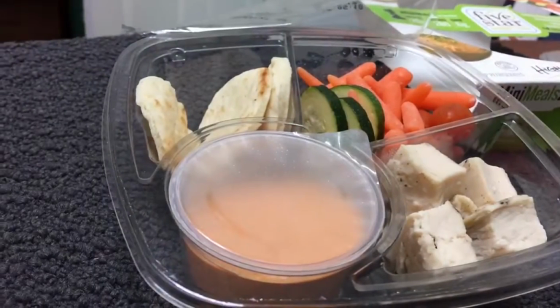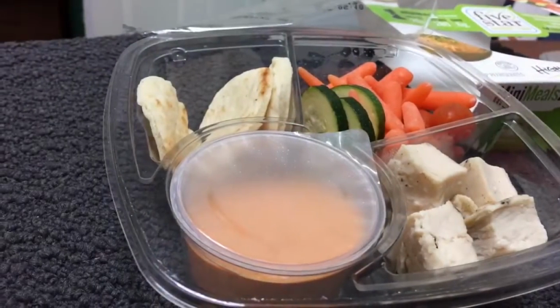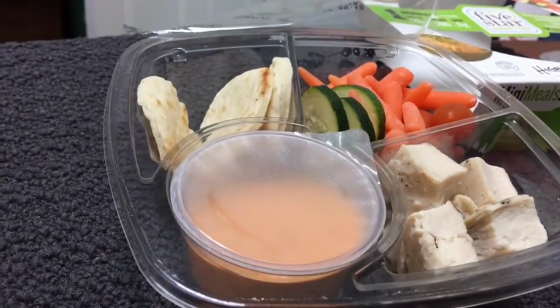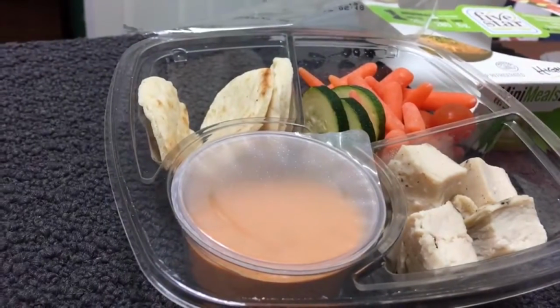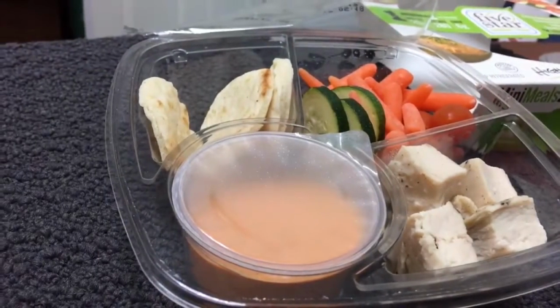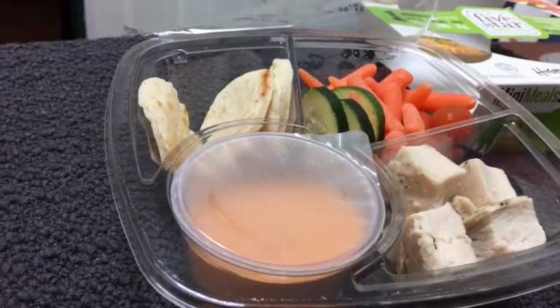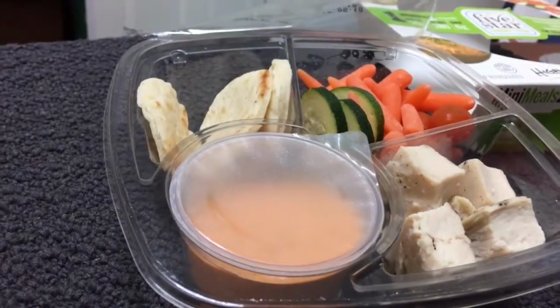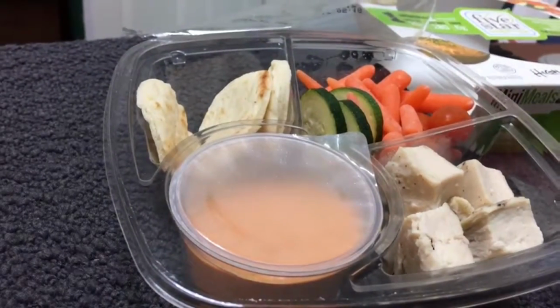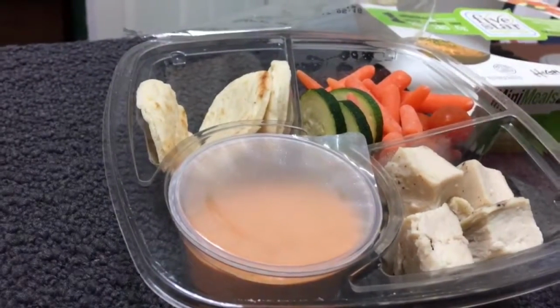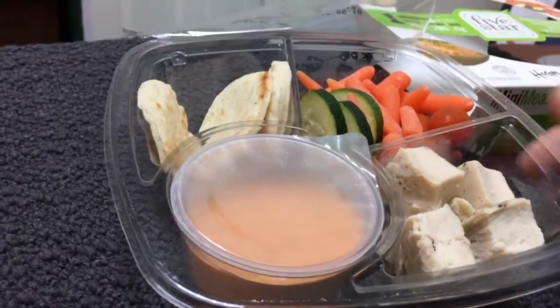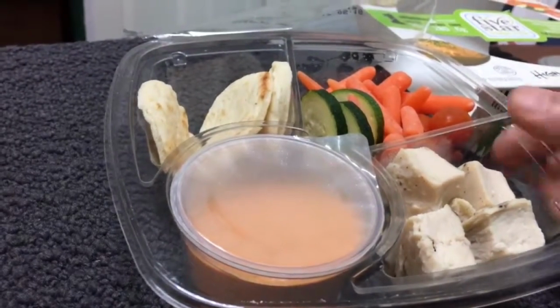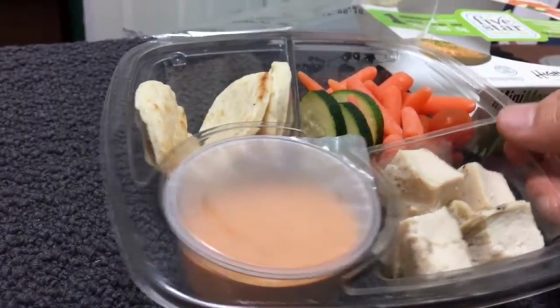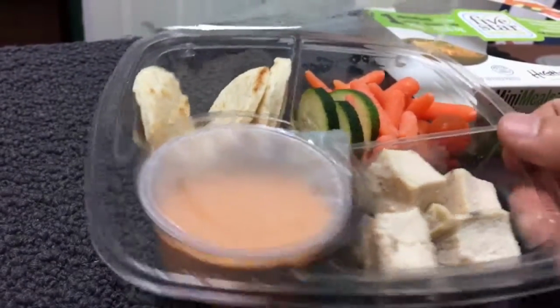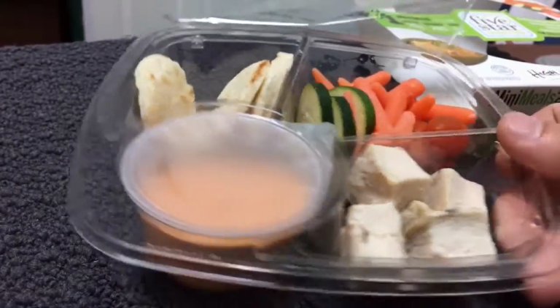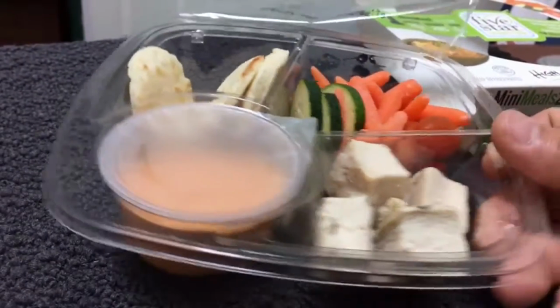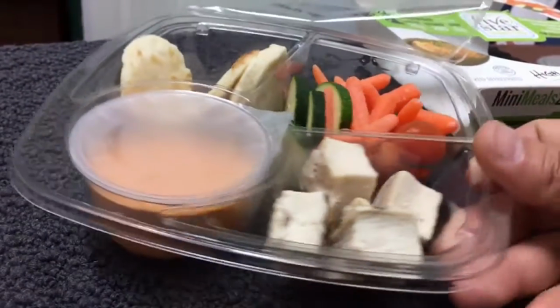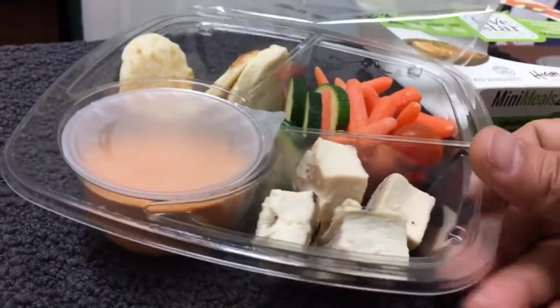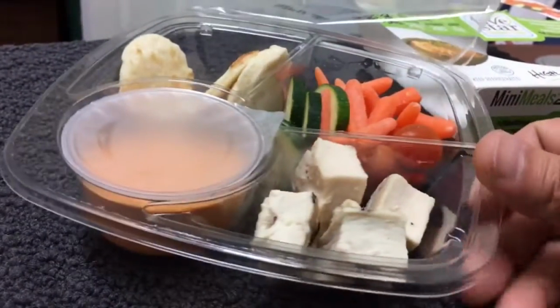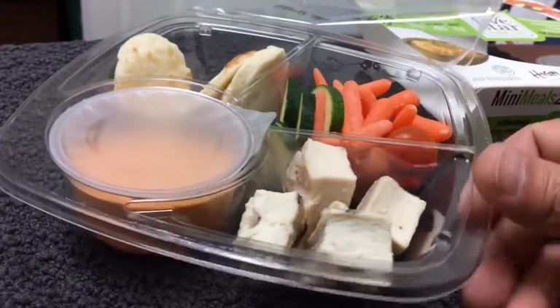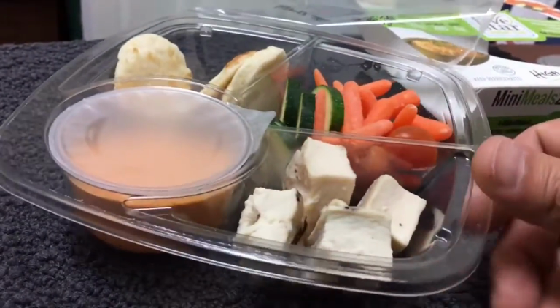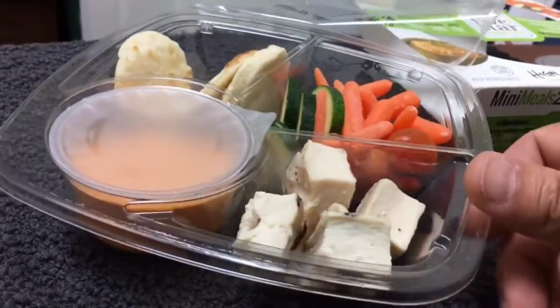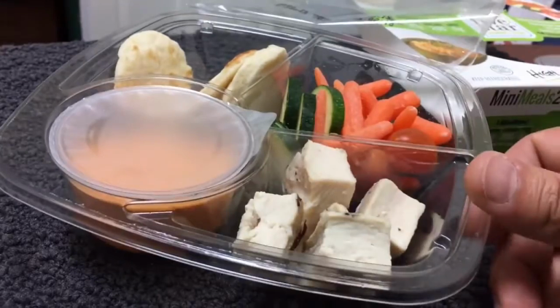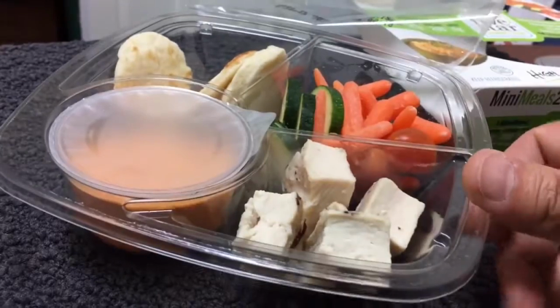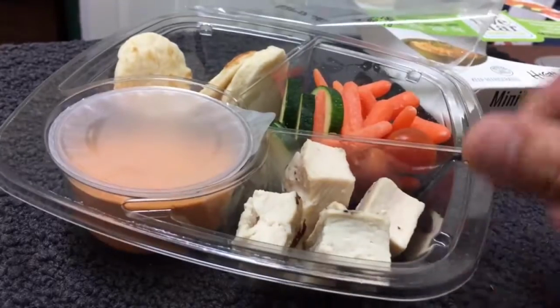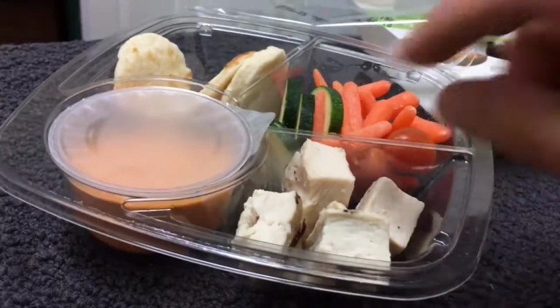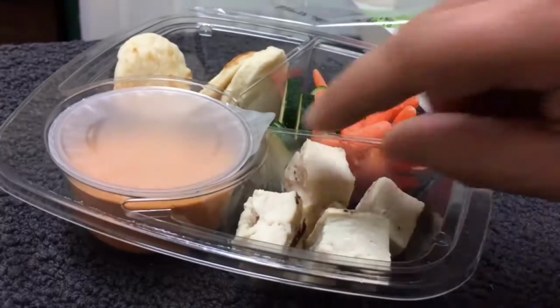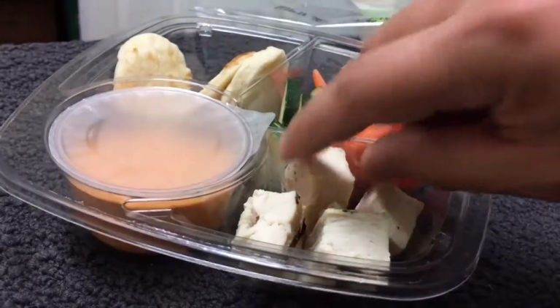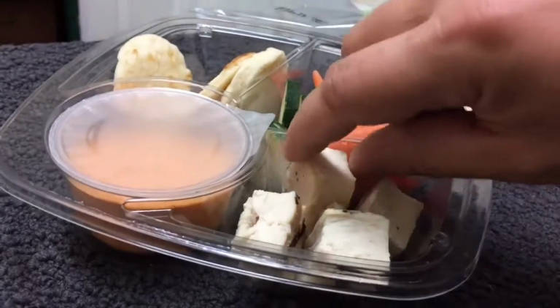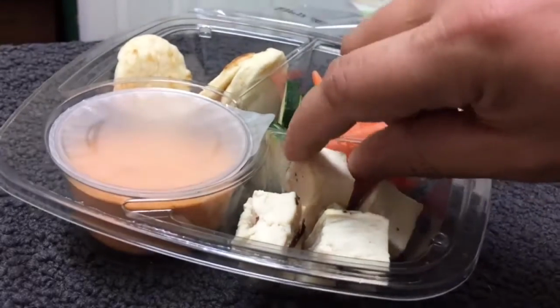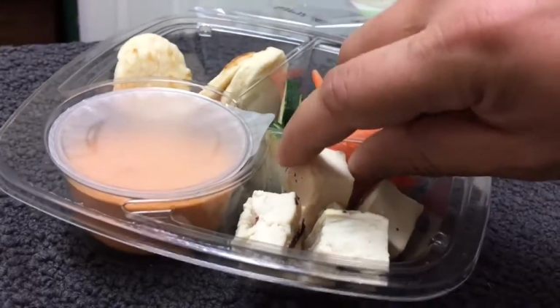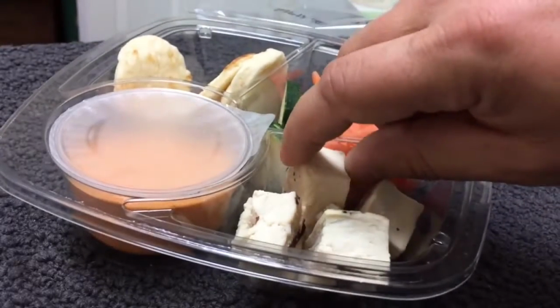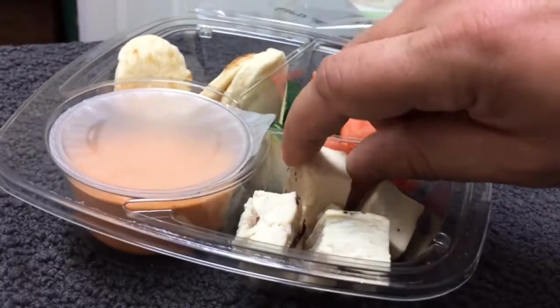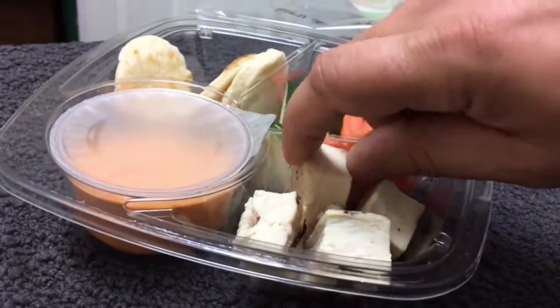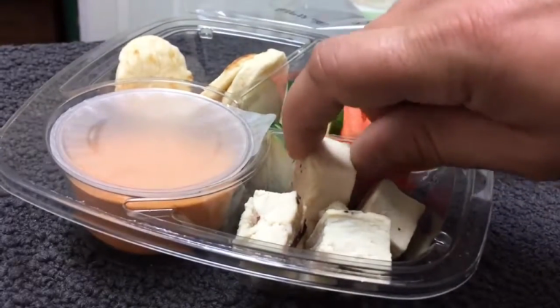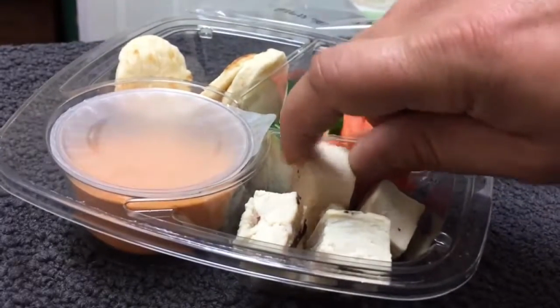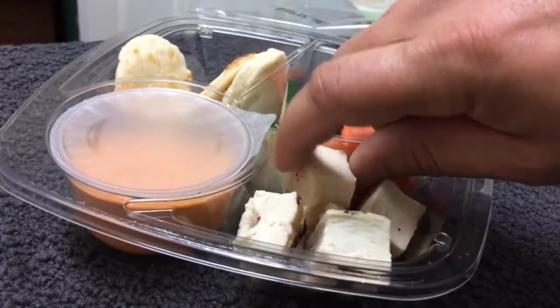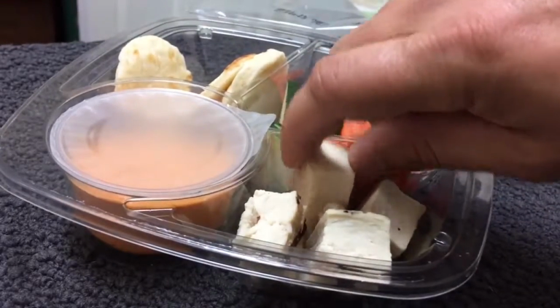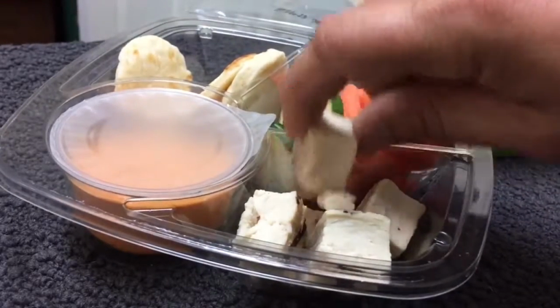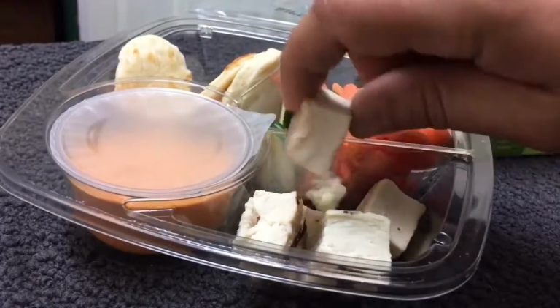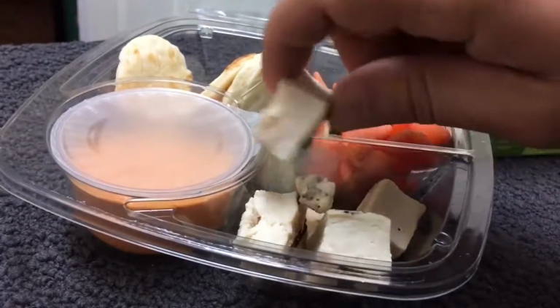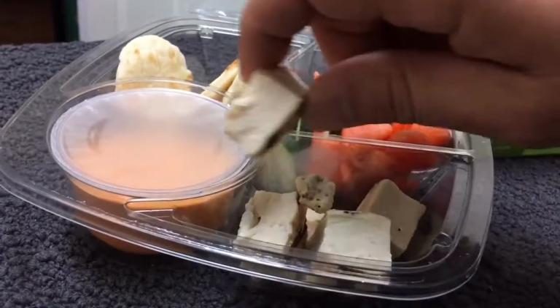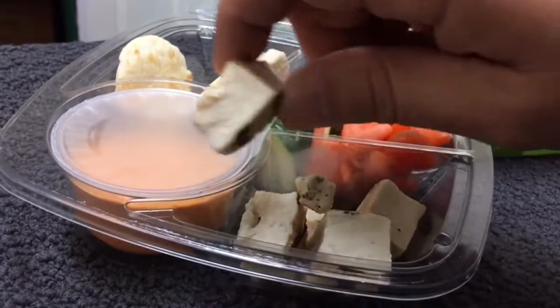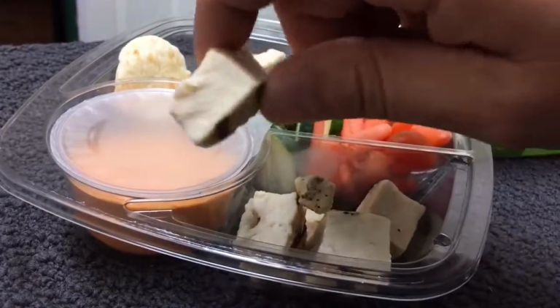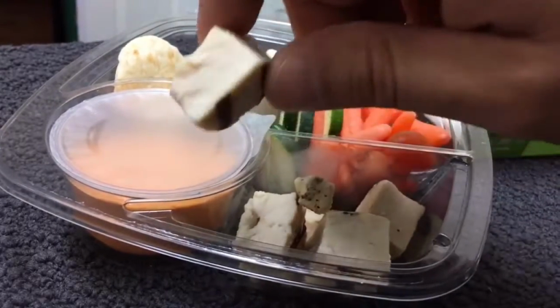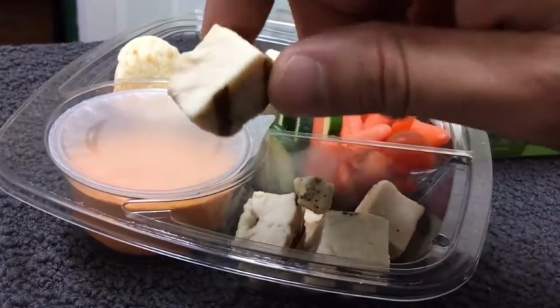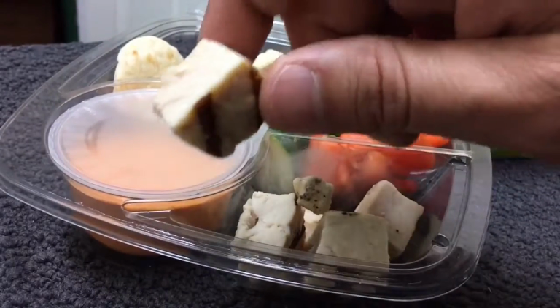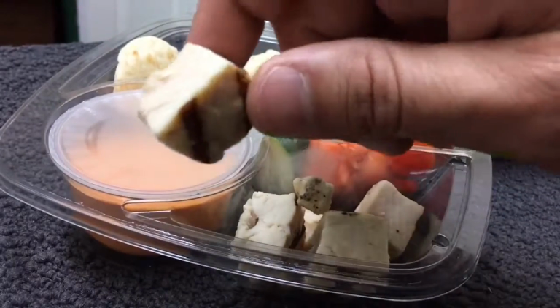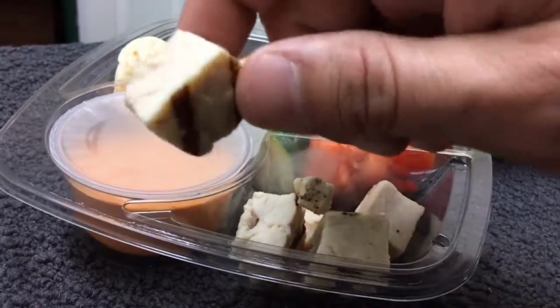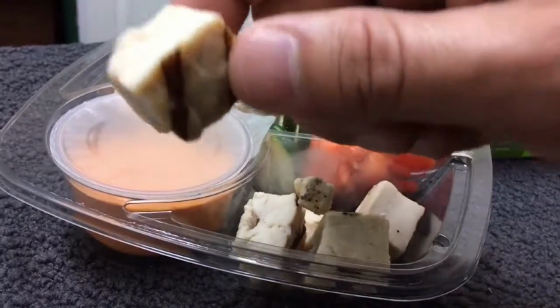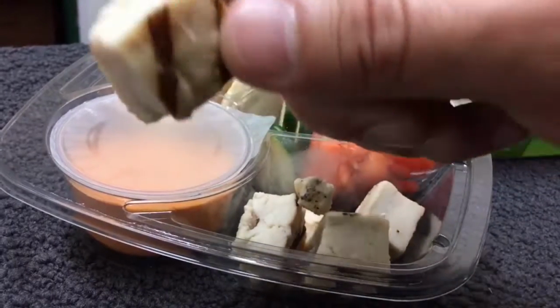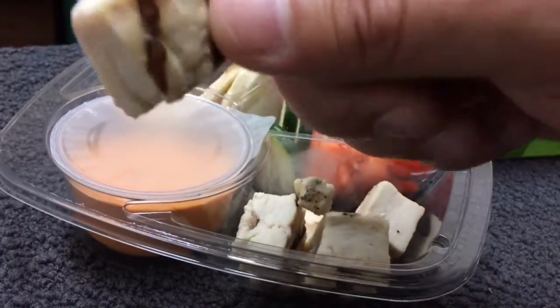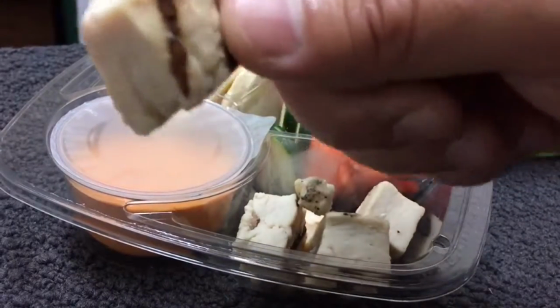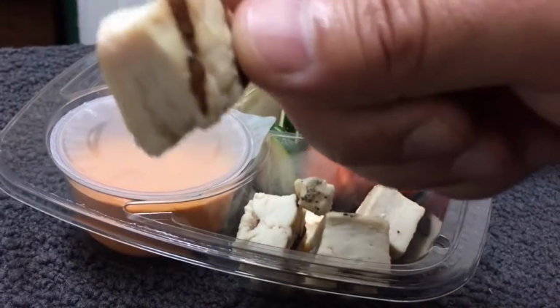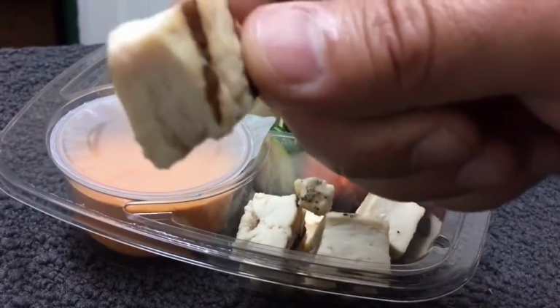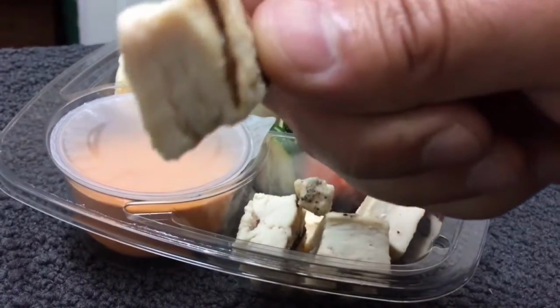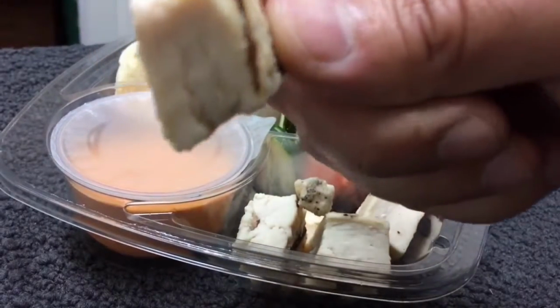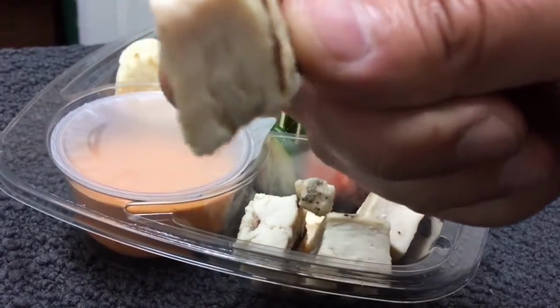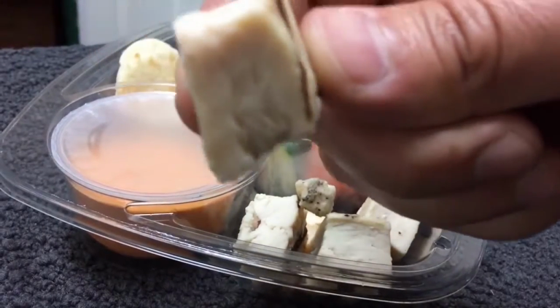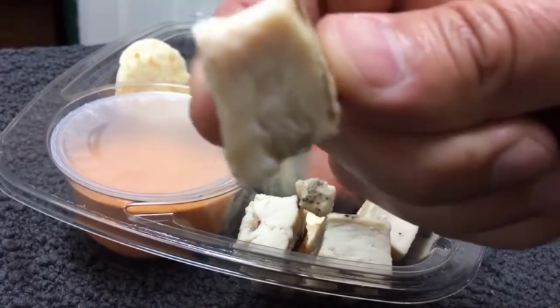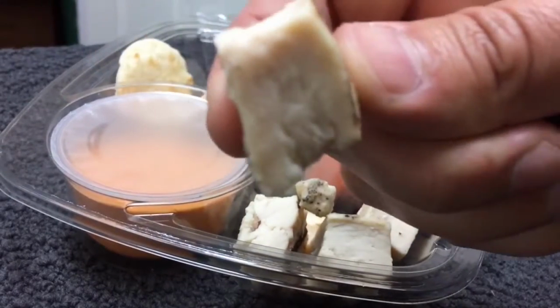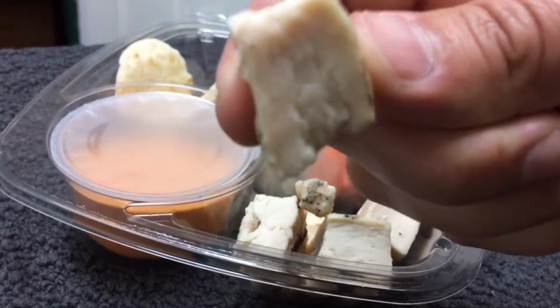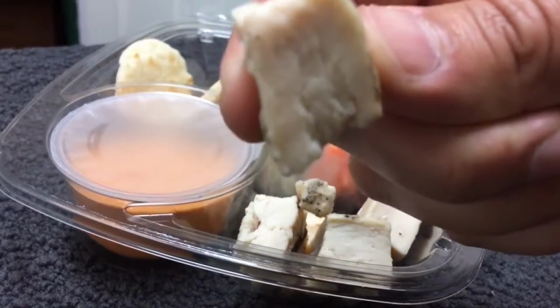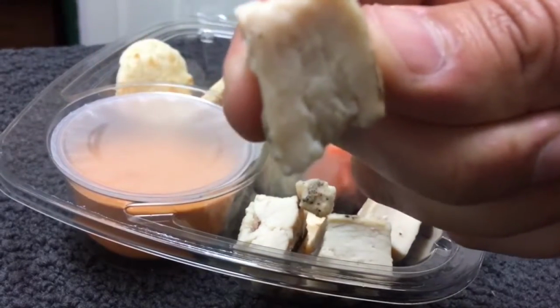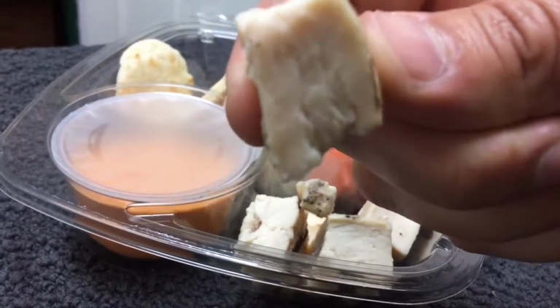Nice and fresh. Take a look at the ingredients in here — you've got some diced chicken chunks with rib meat.